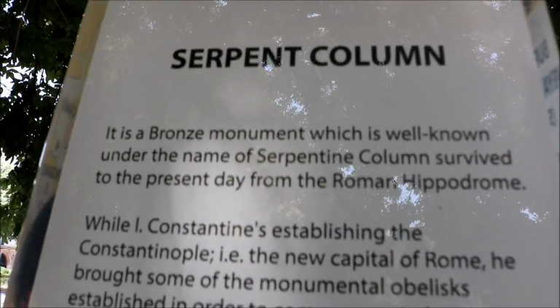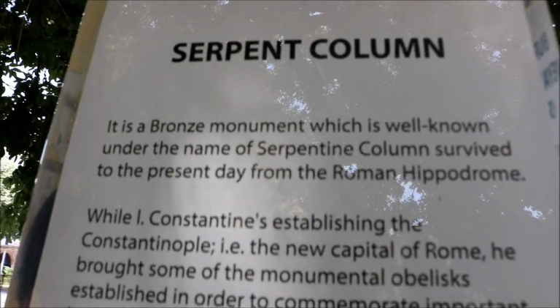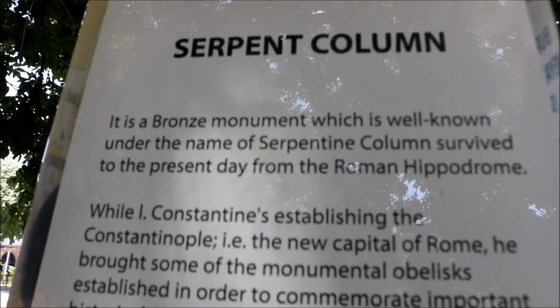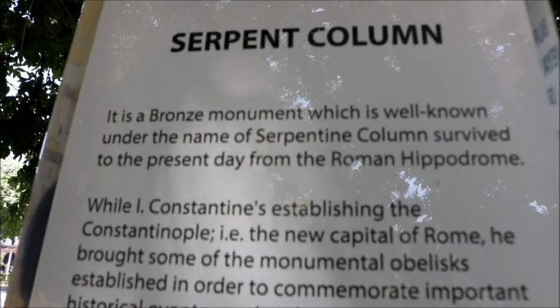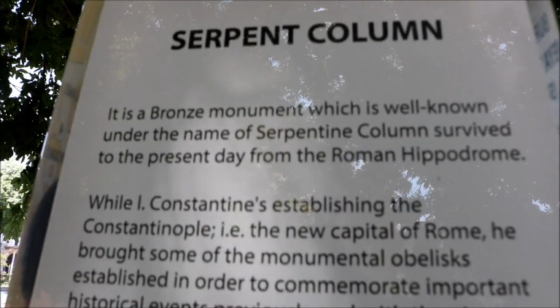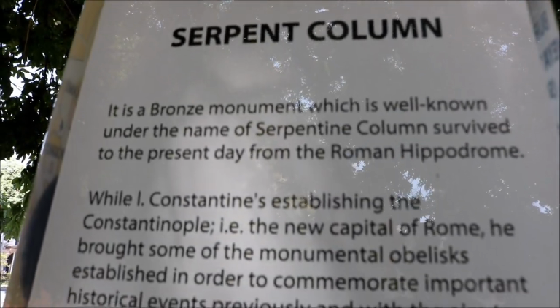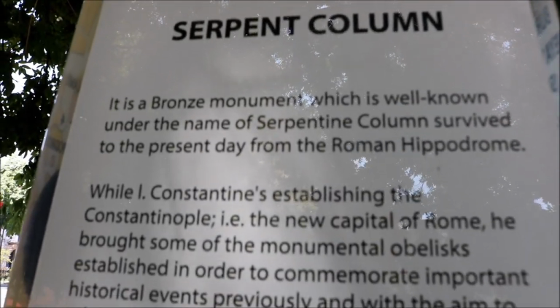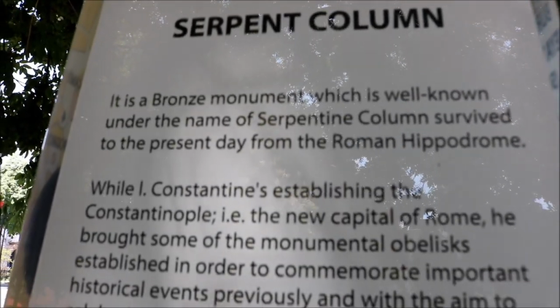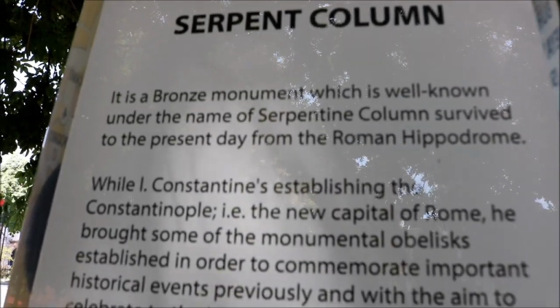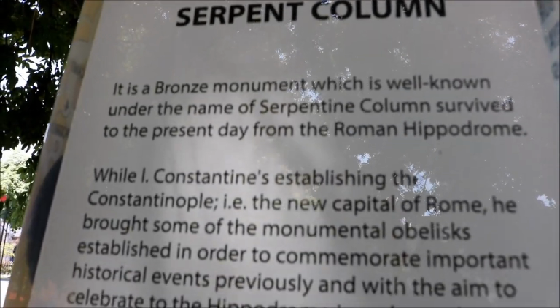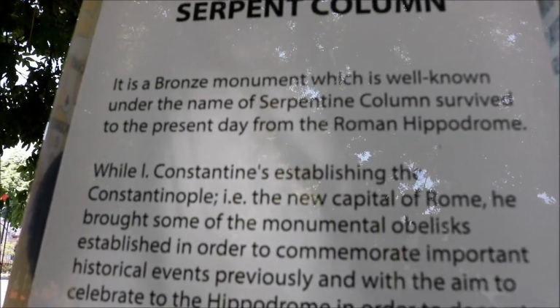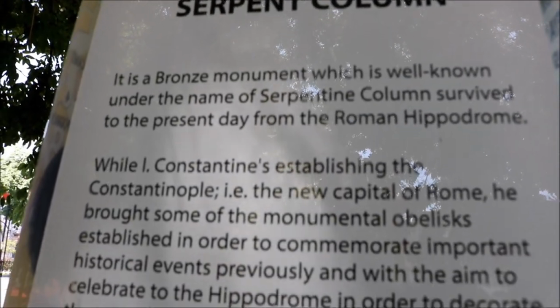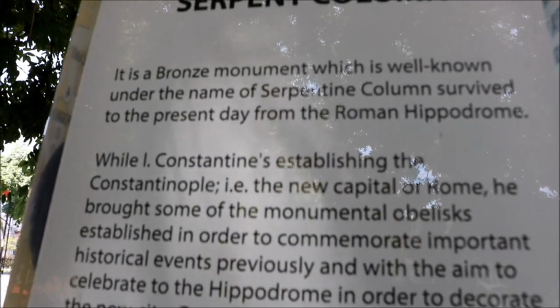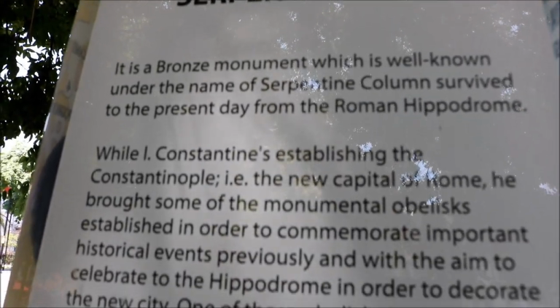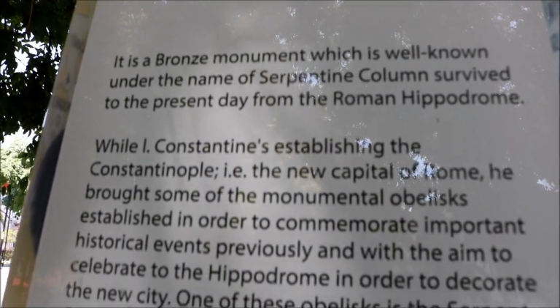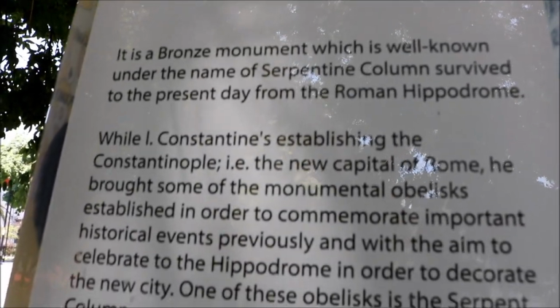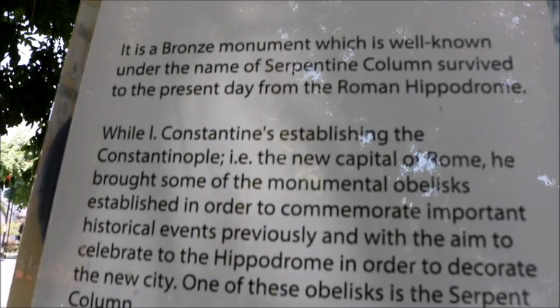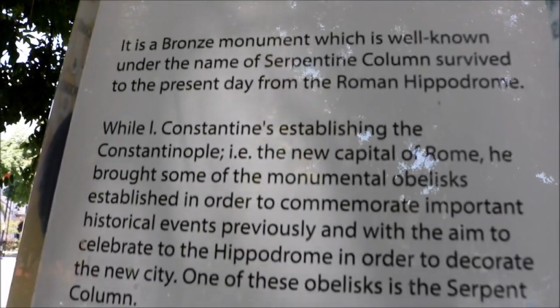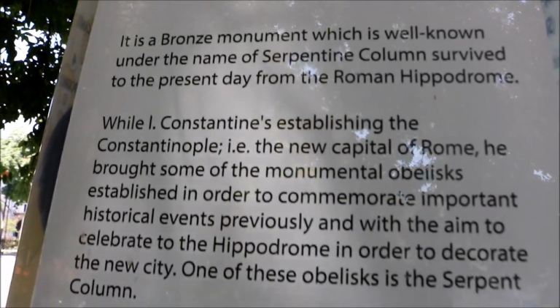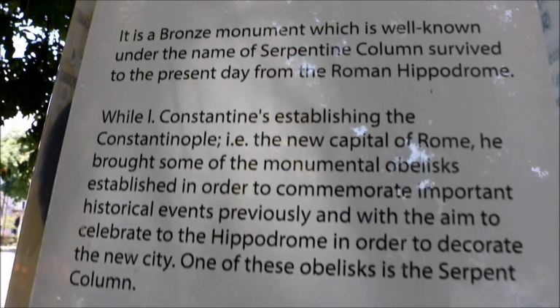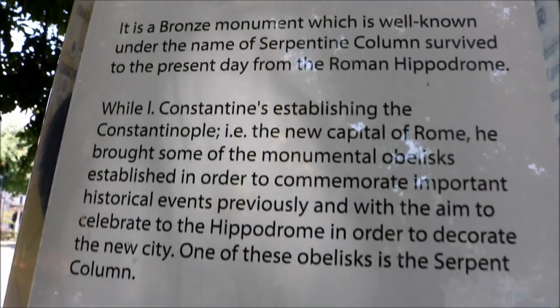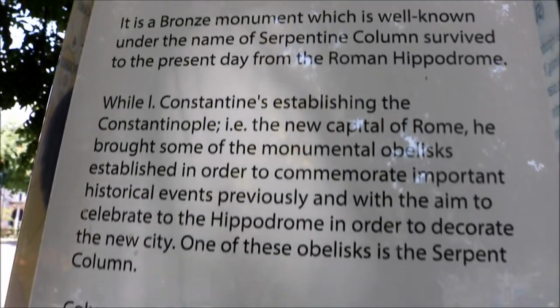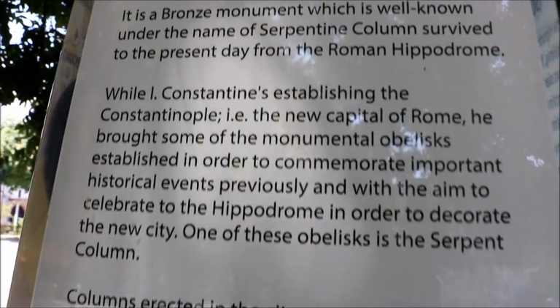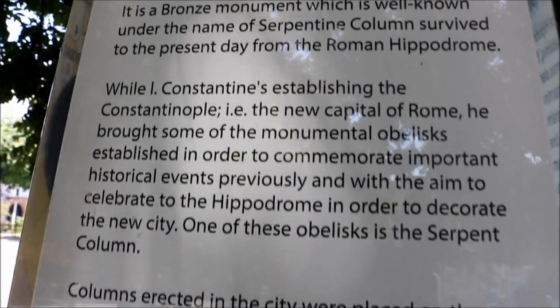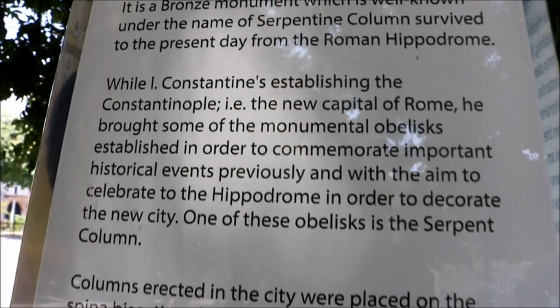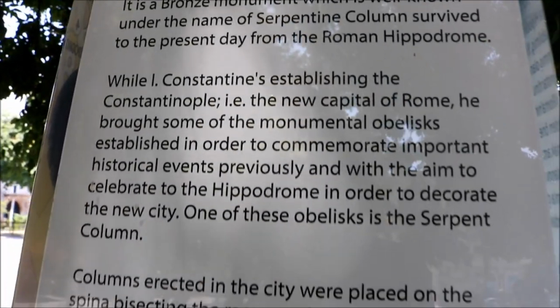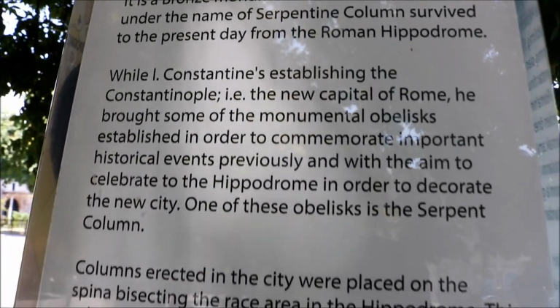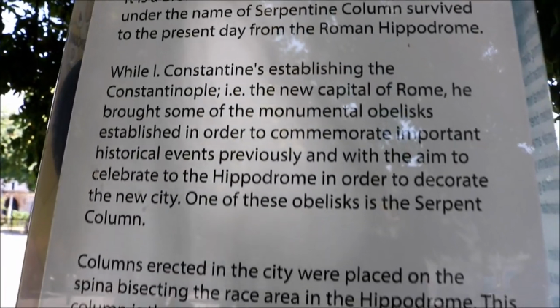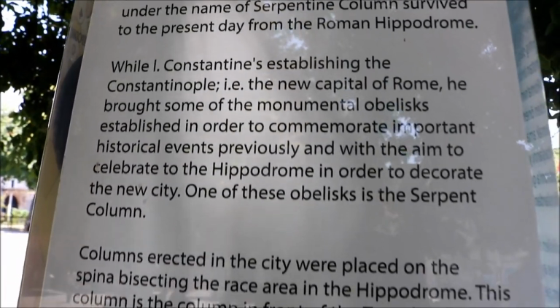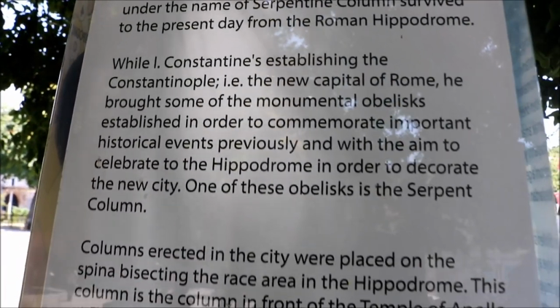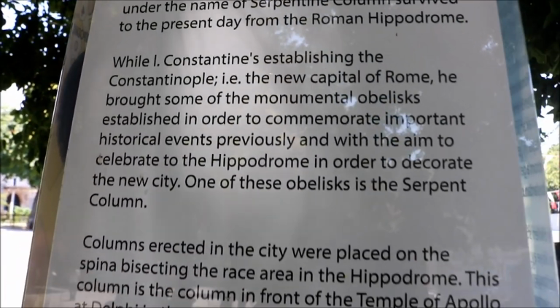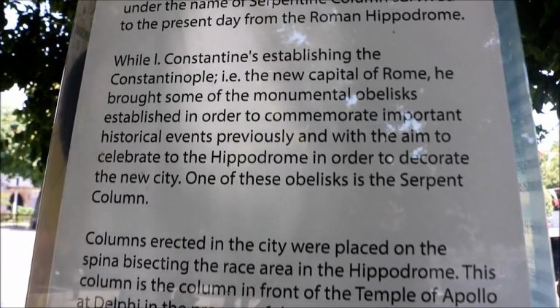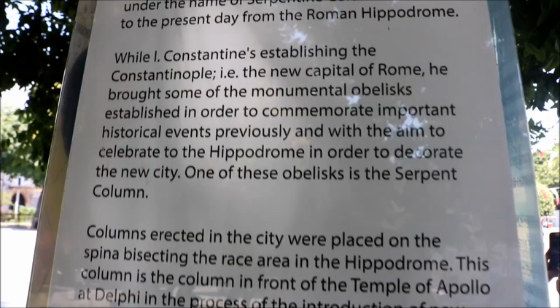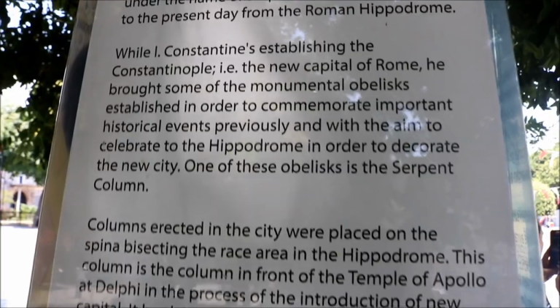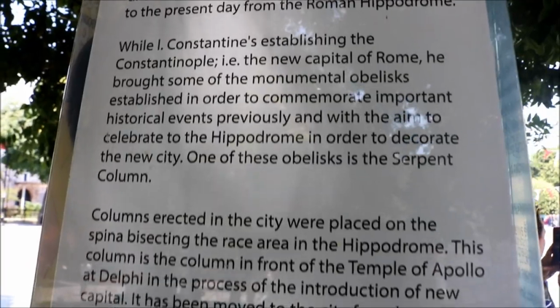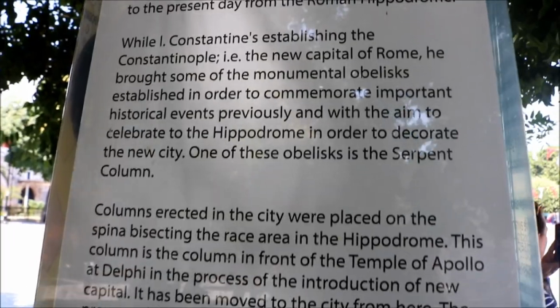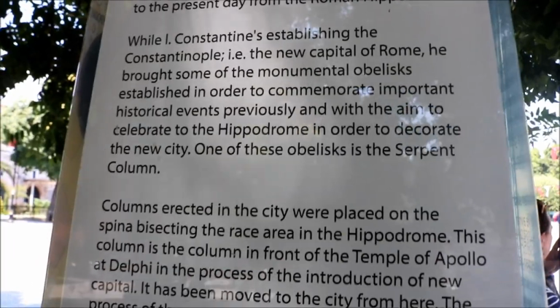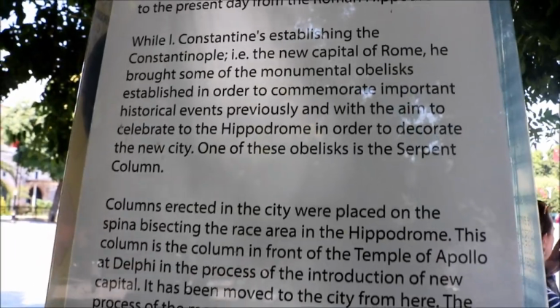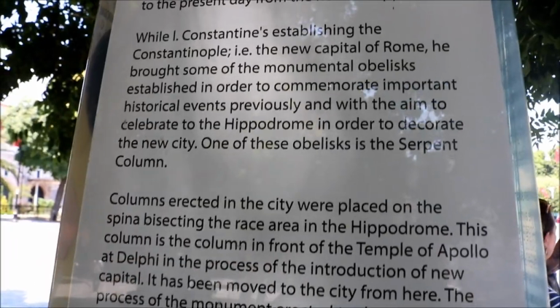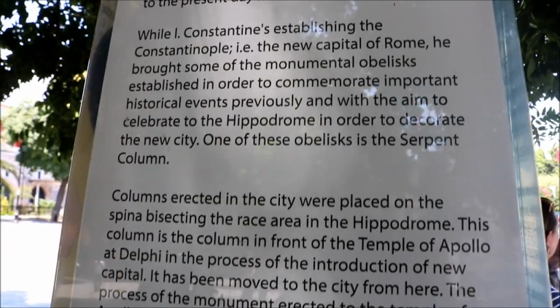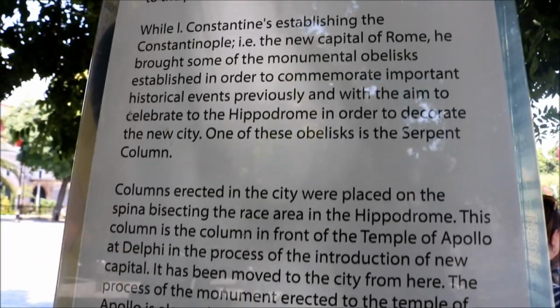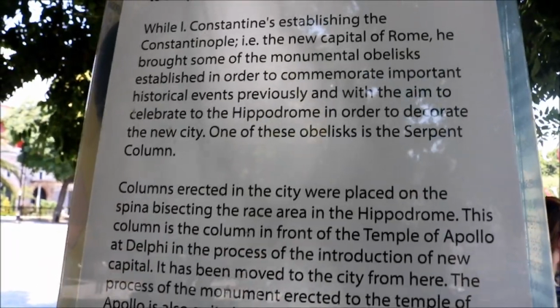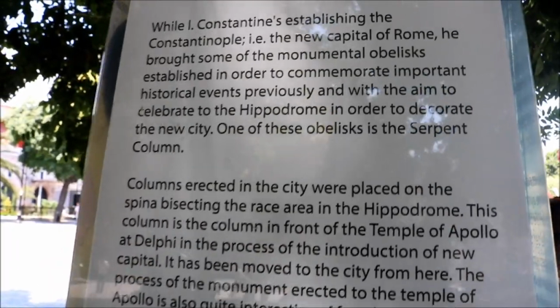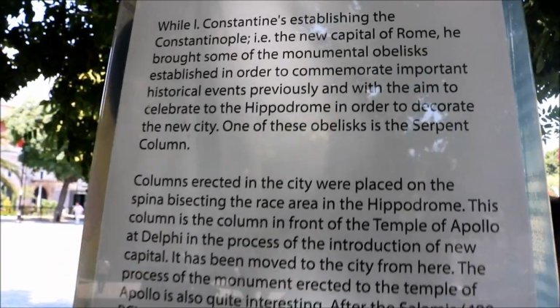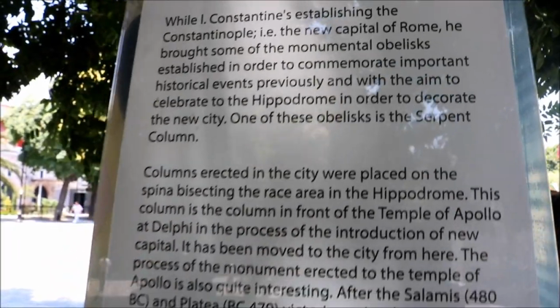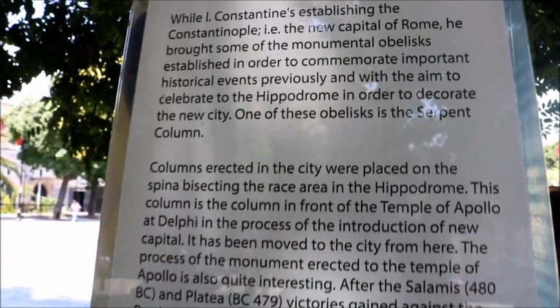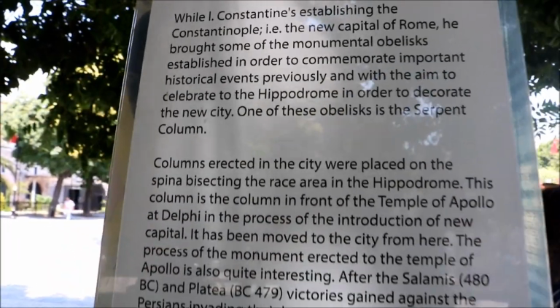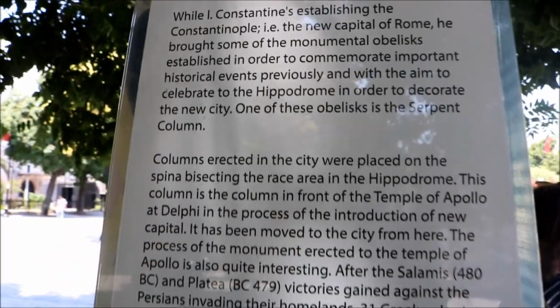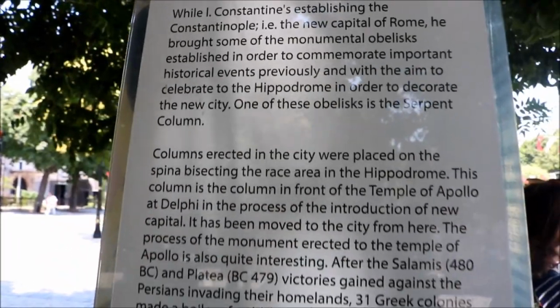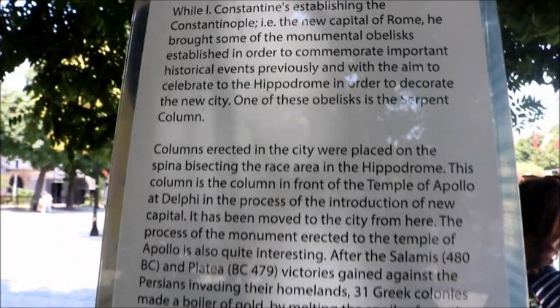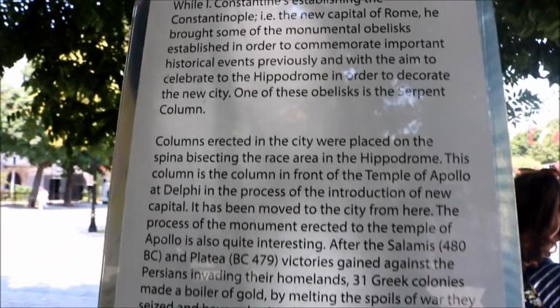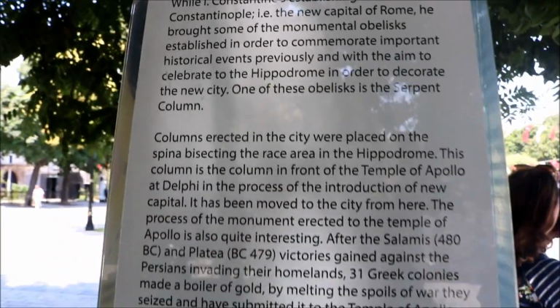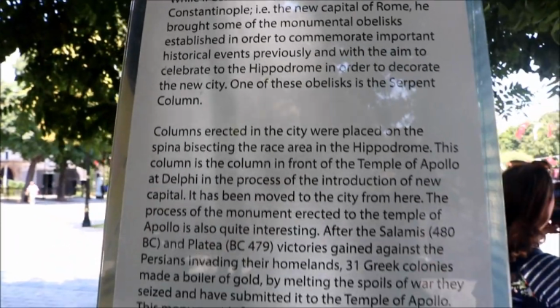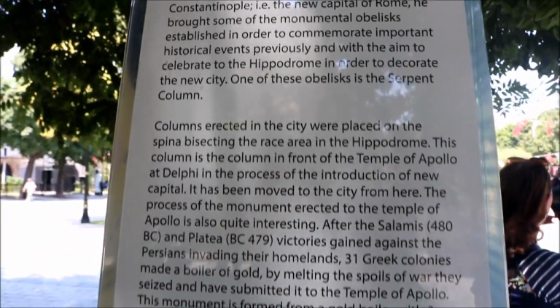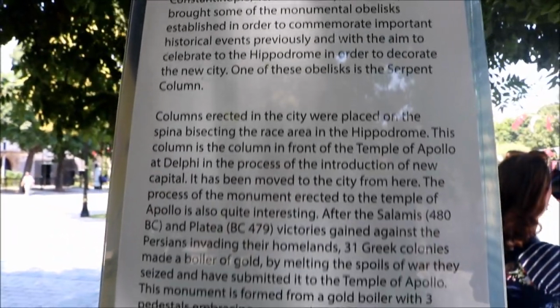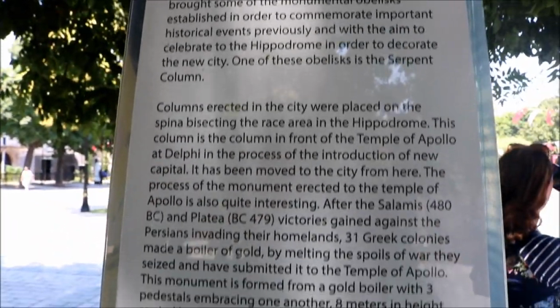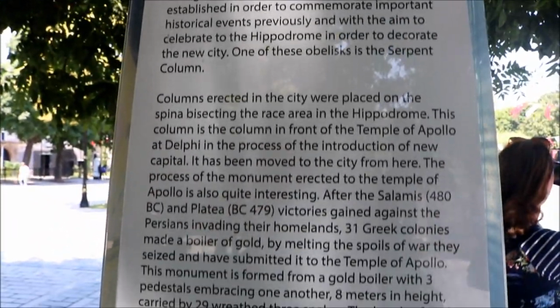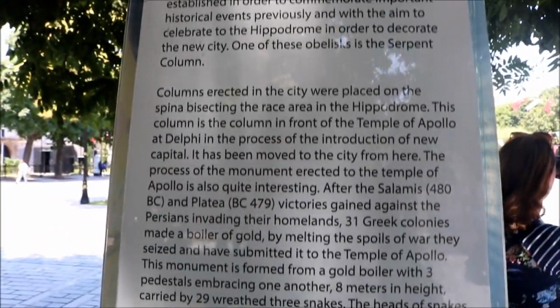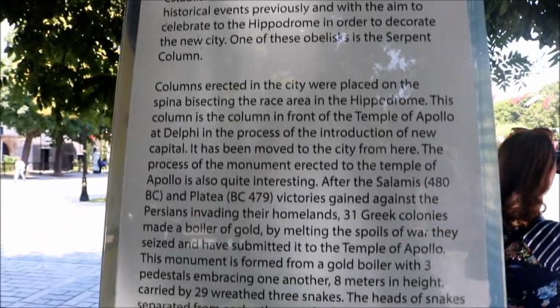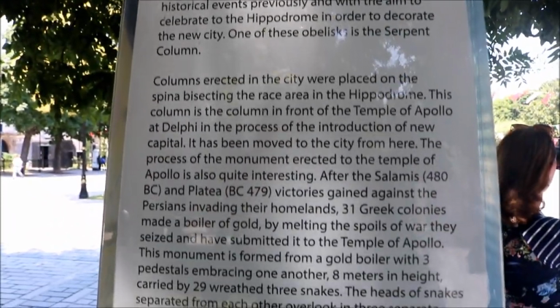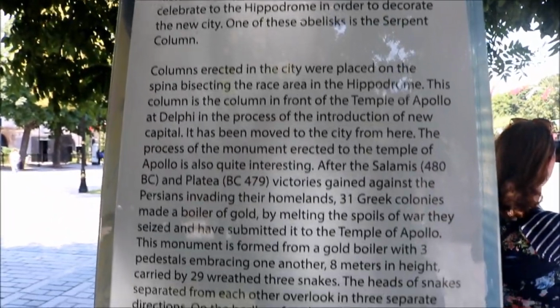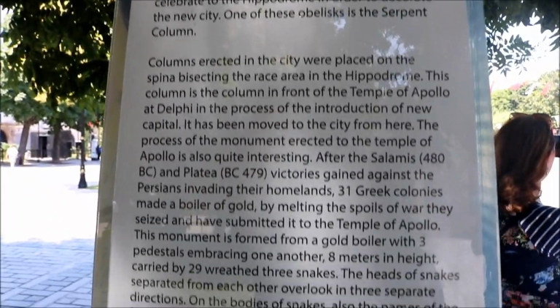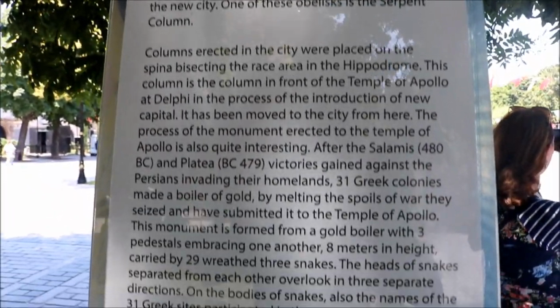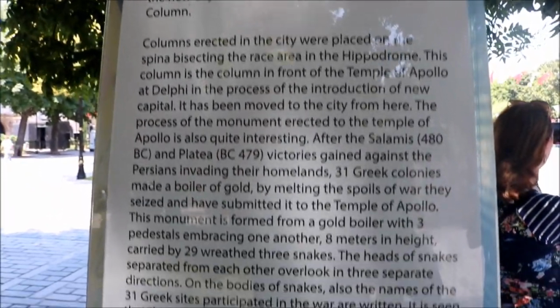As I stand here, my gaze sweeps over the Hippodrome. There is so much rich art, architecture, and history.